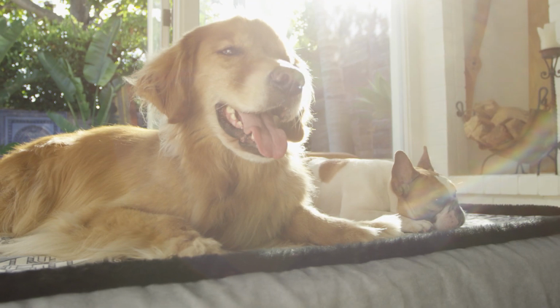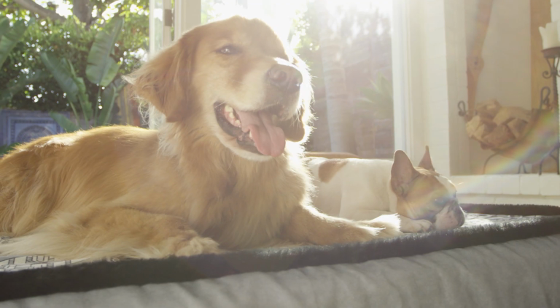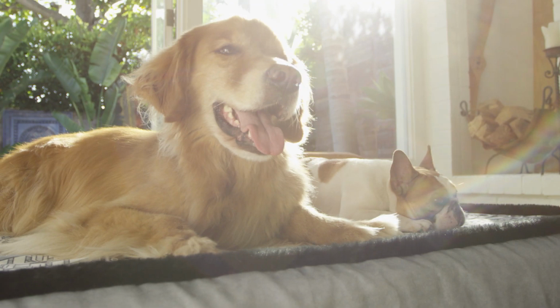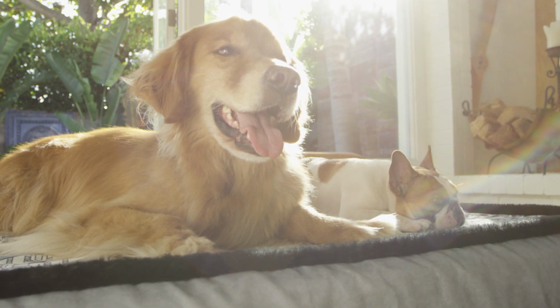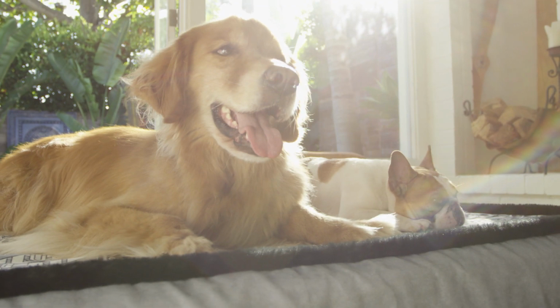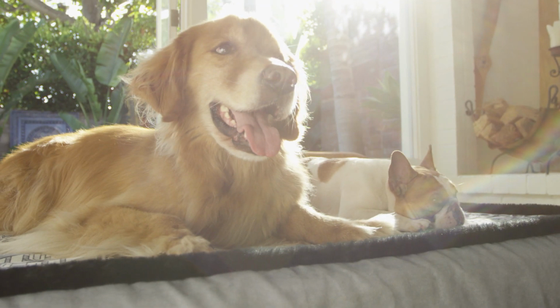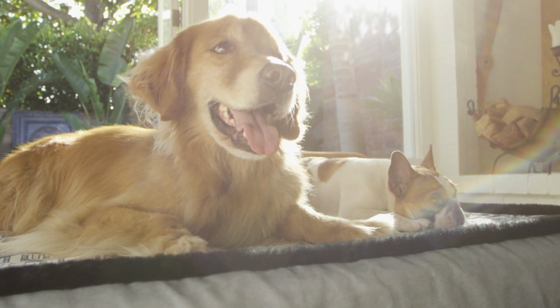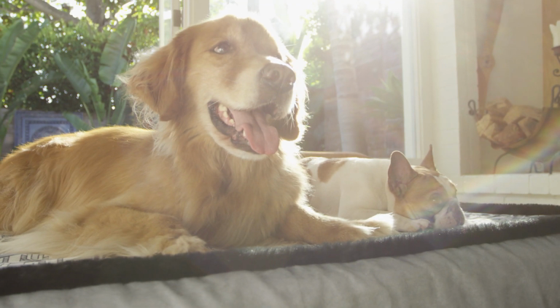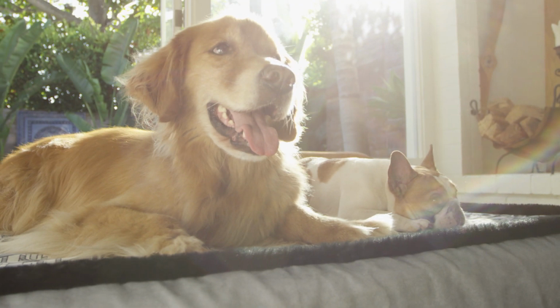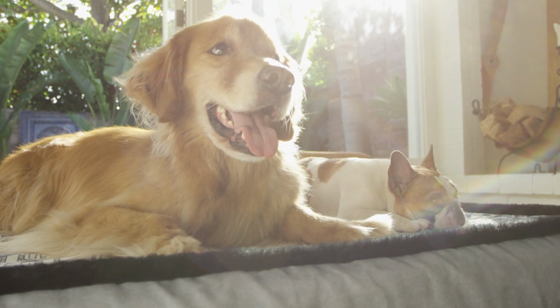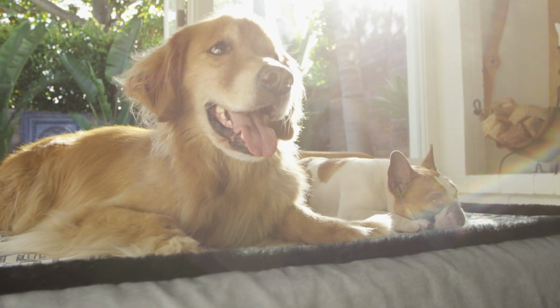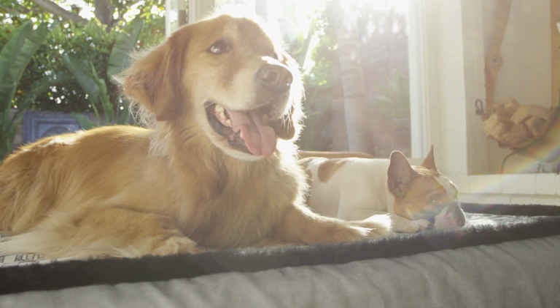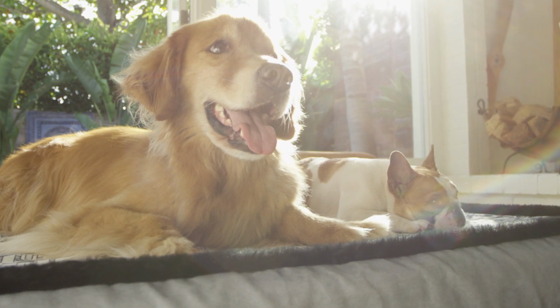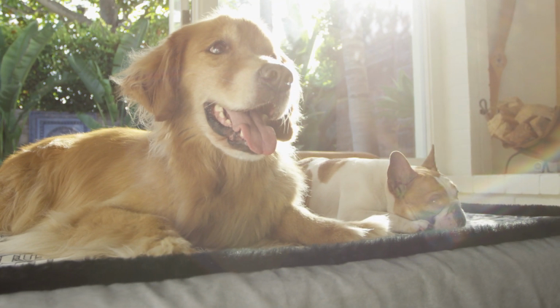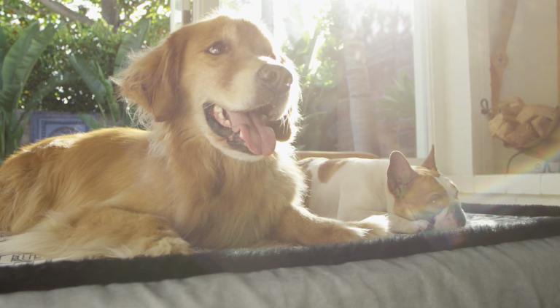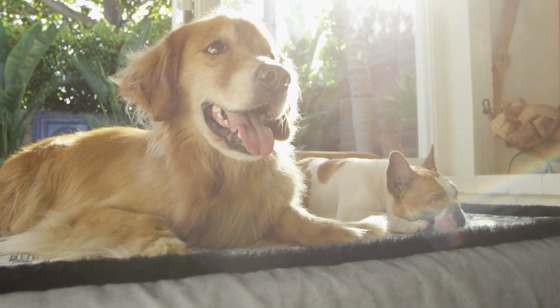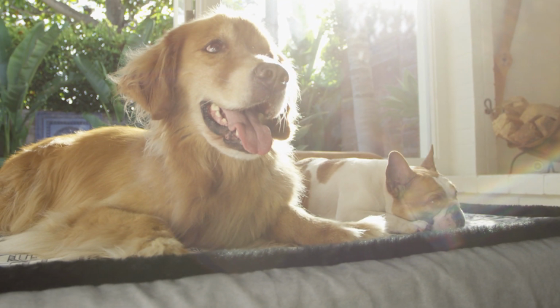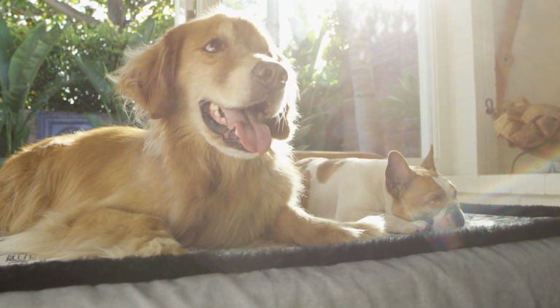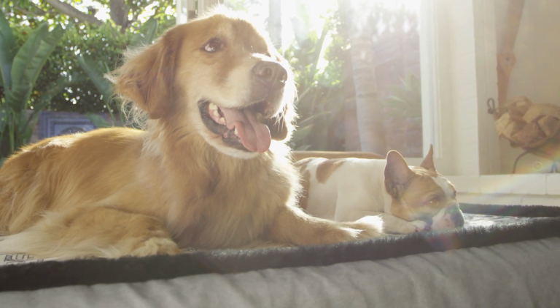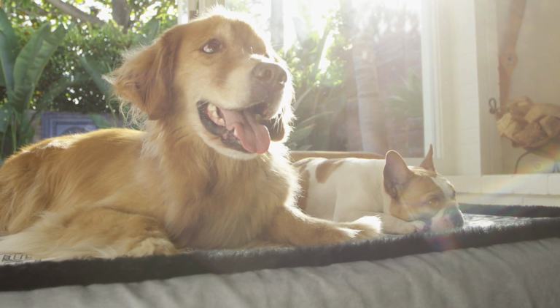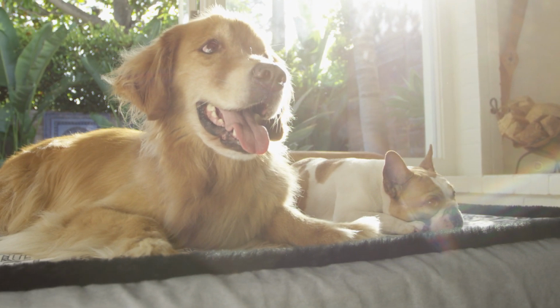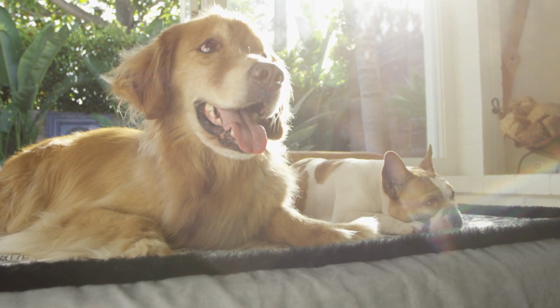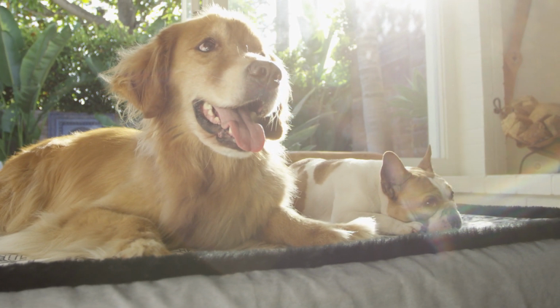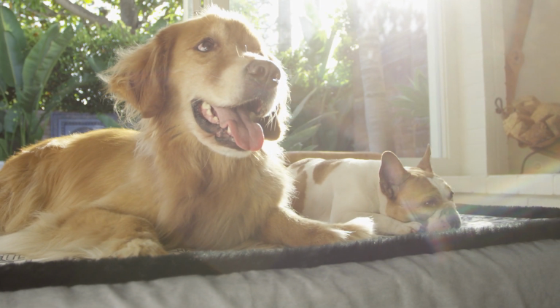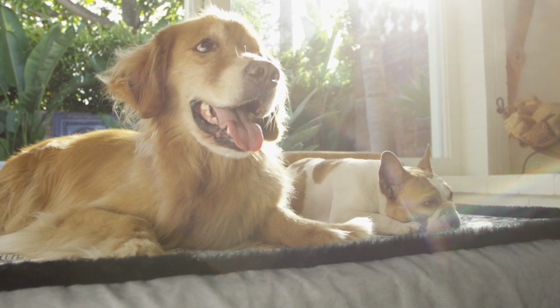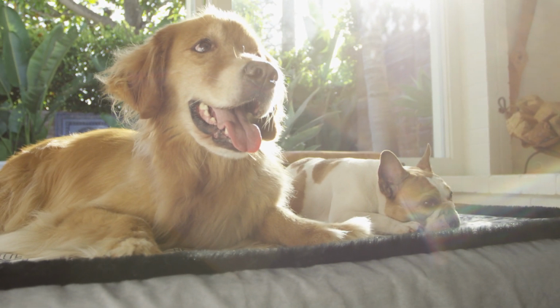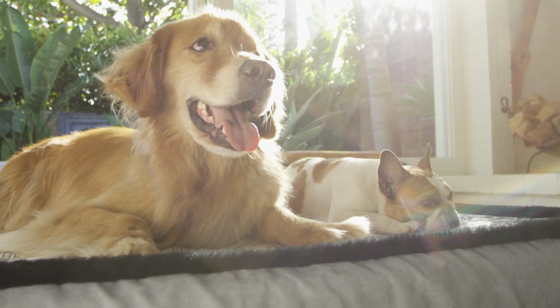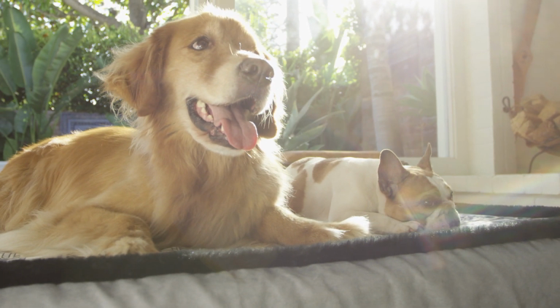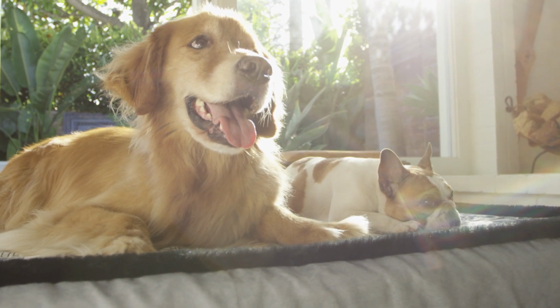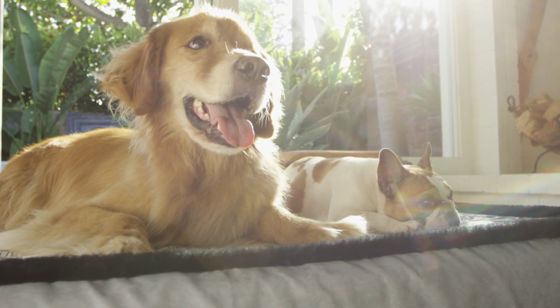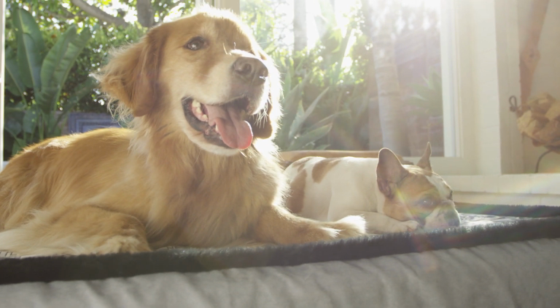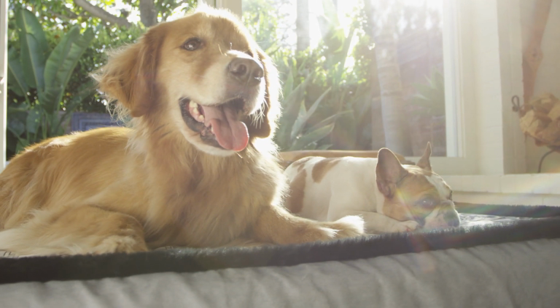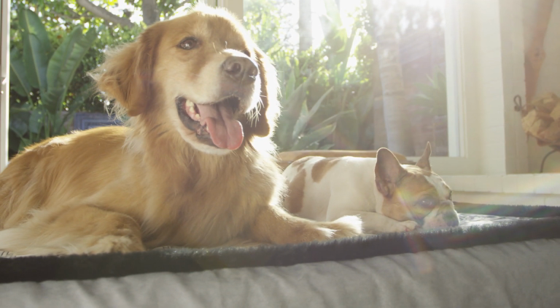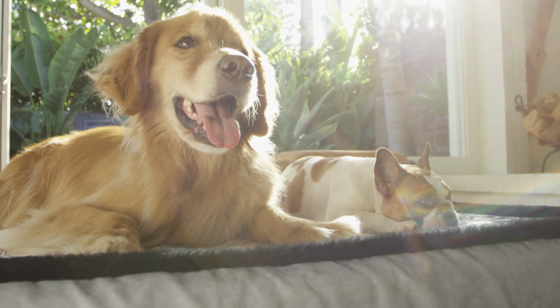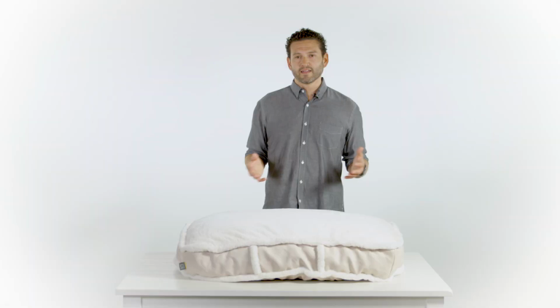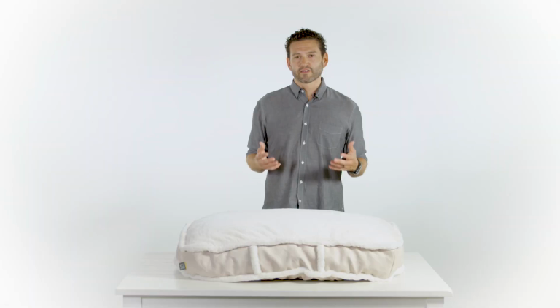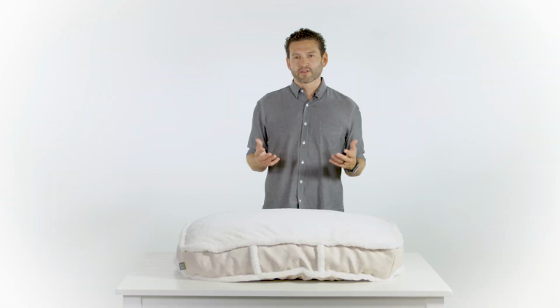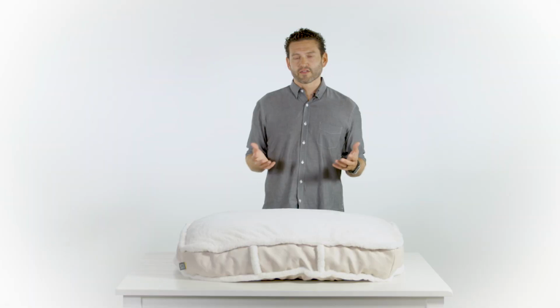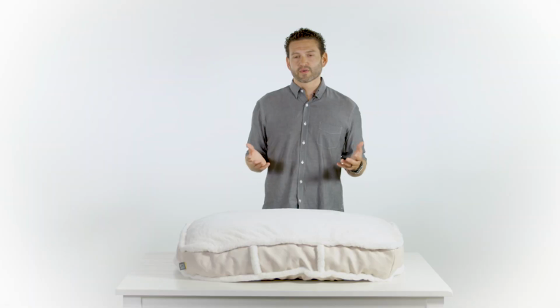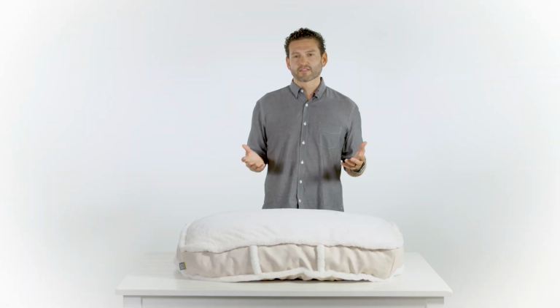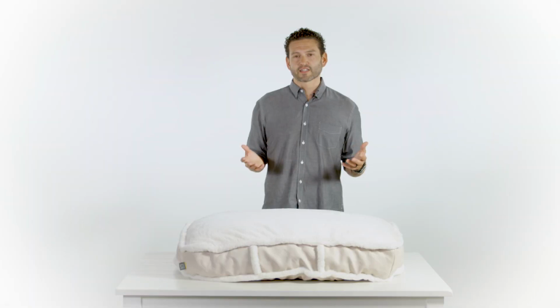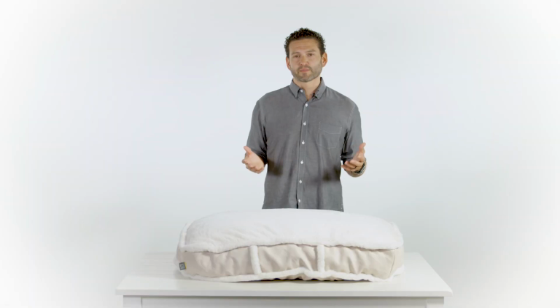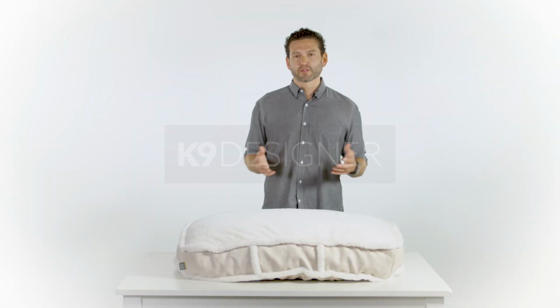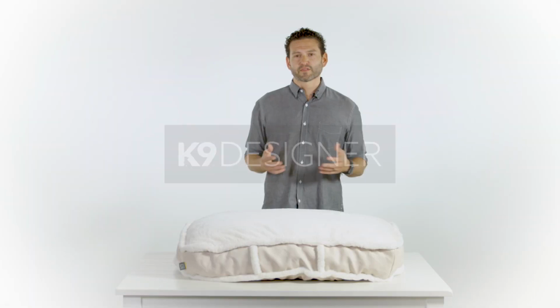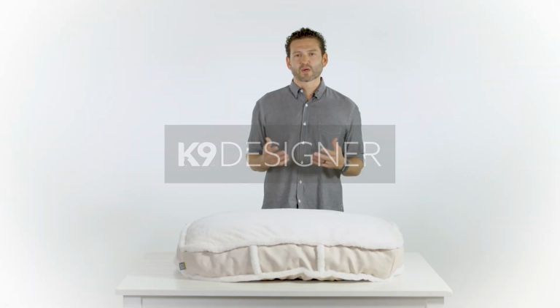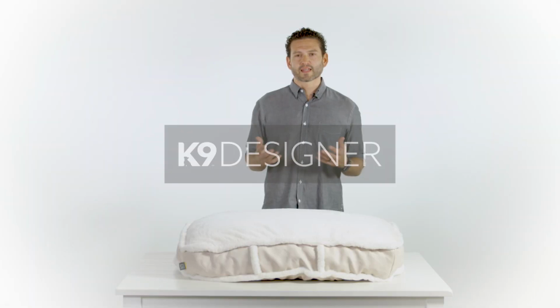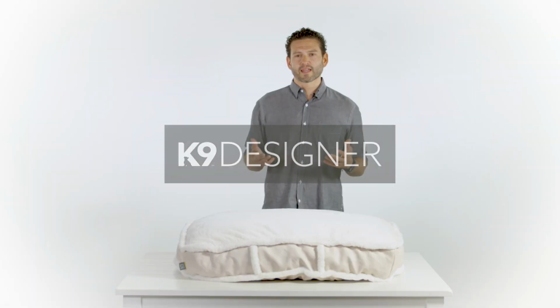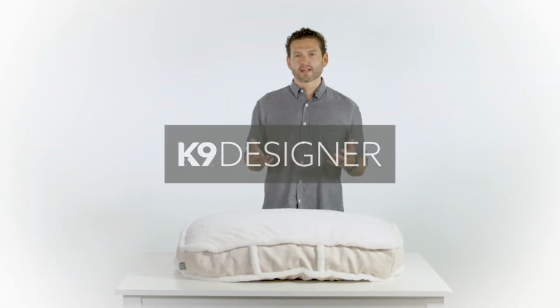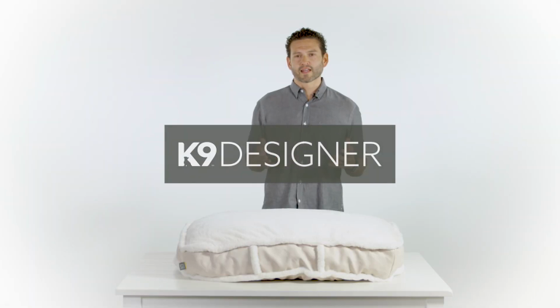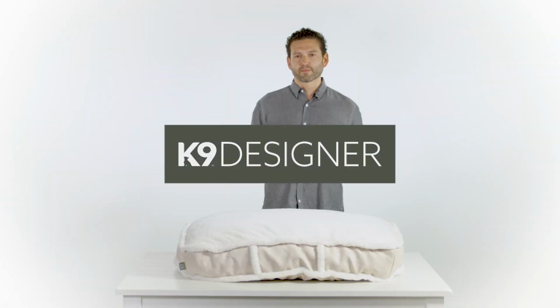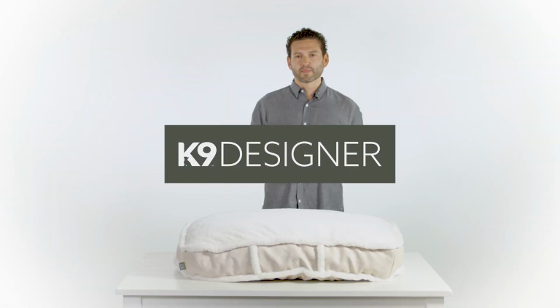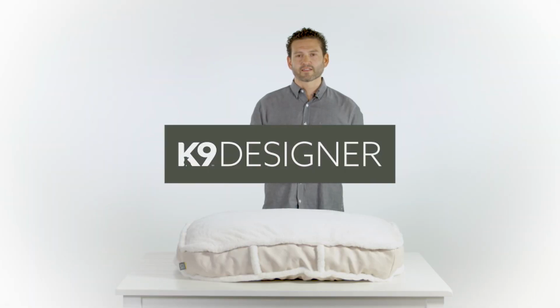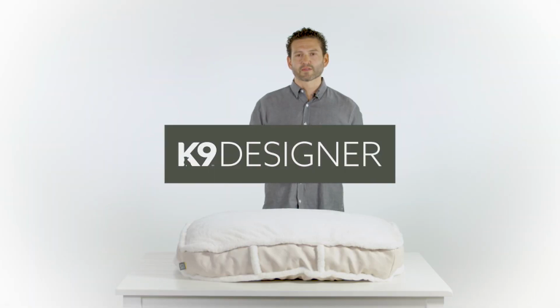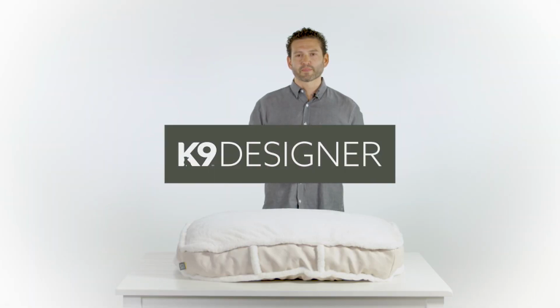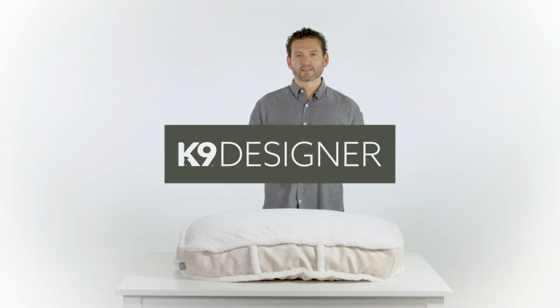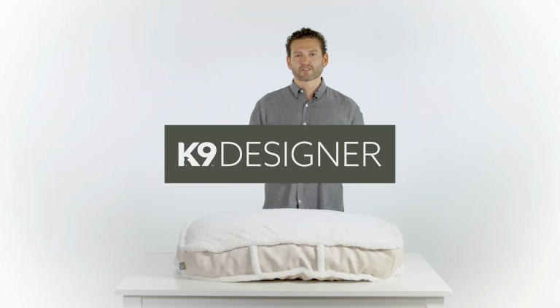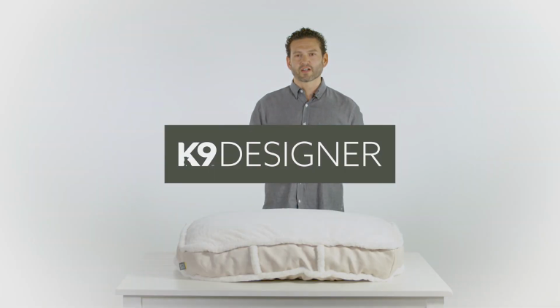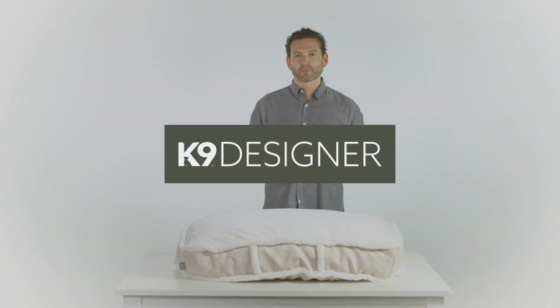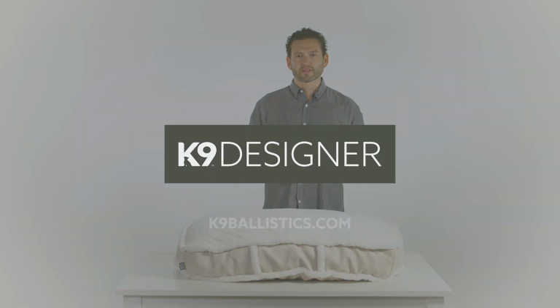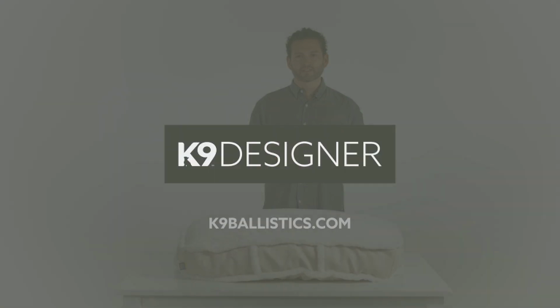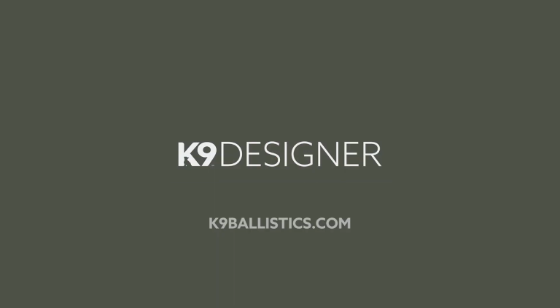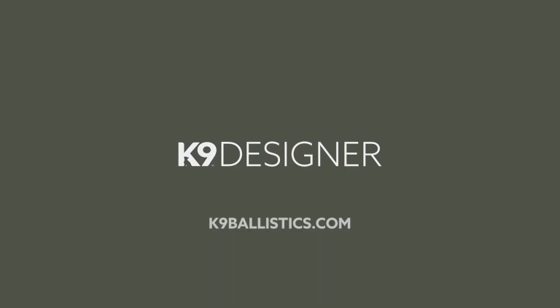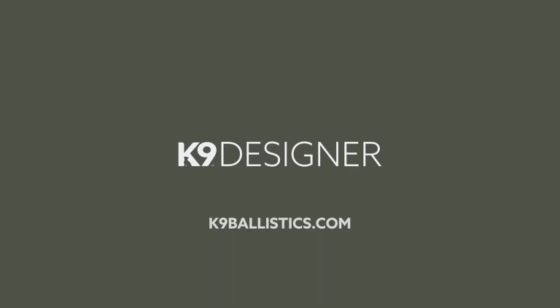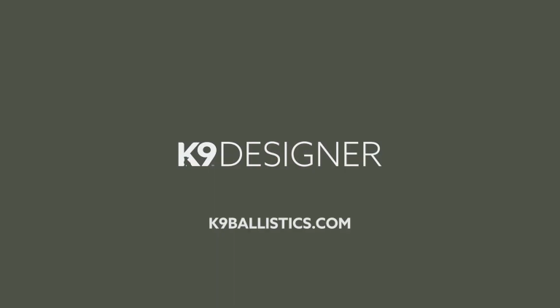Every dog deserves a great bed, and our K9 Designer Rectangle Bed is another example of why K9 makes the best dog beds in the world.